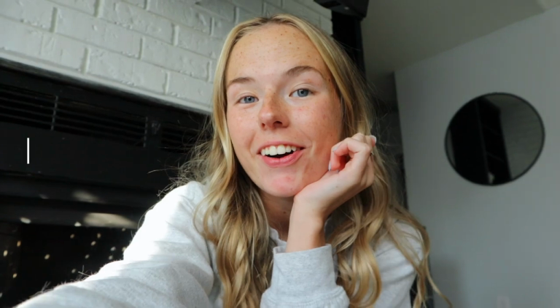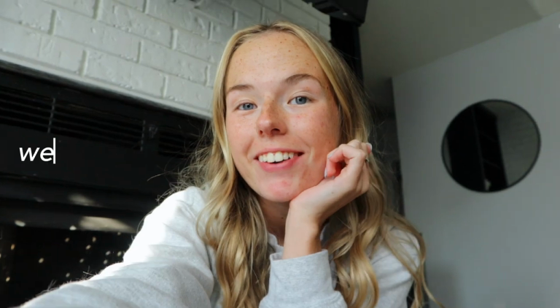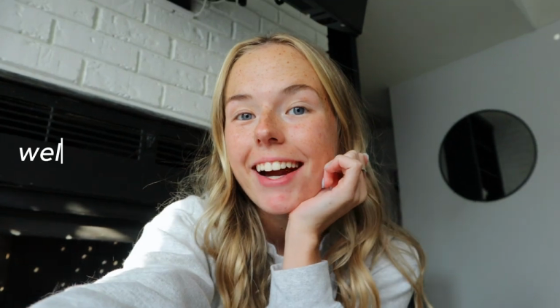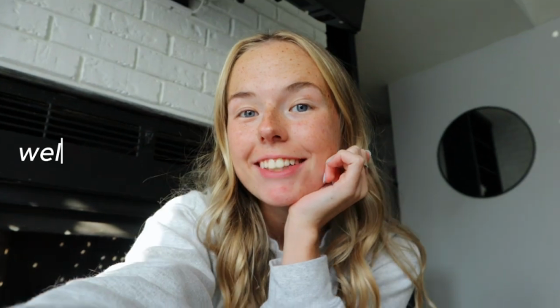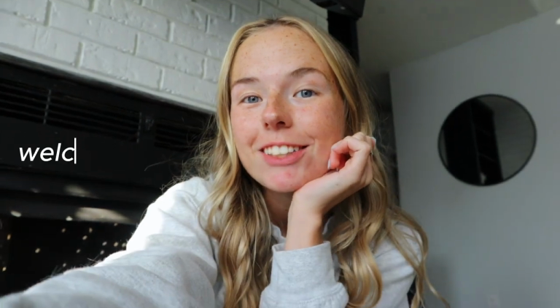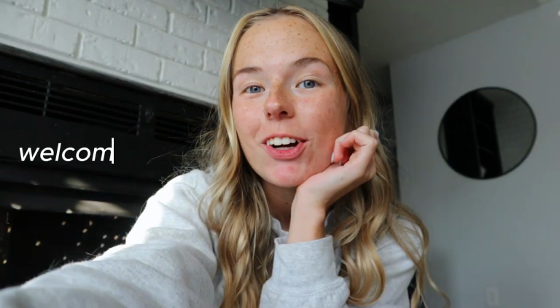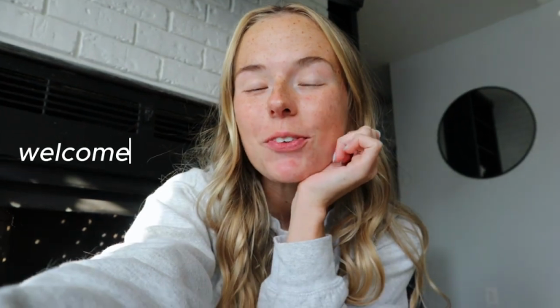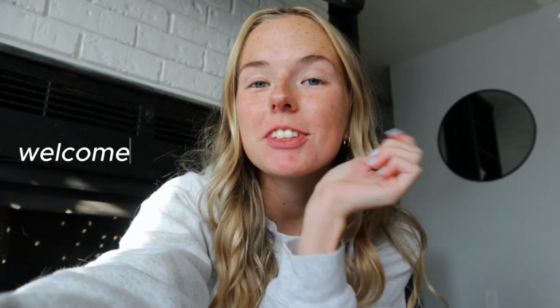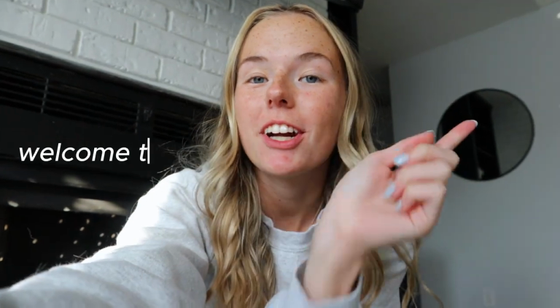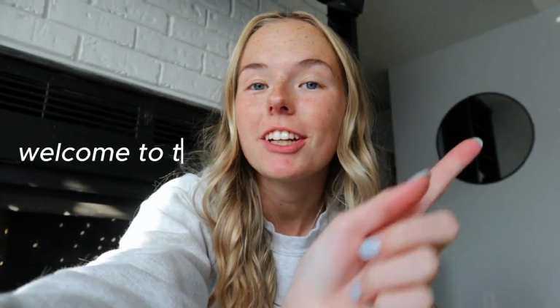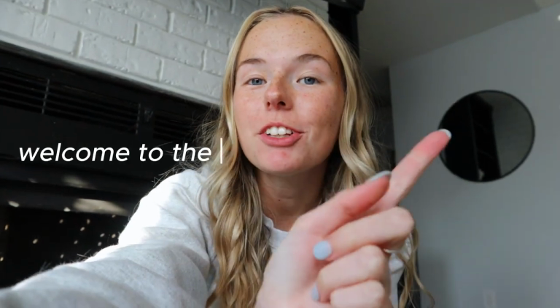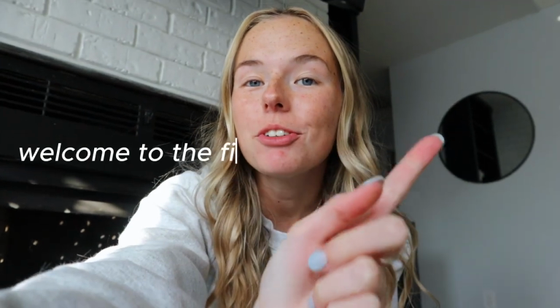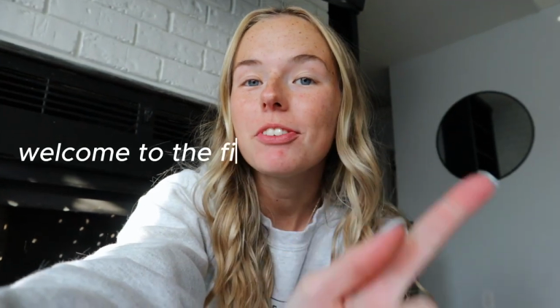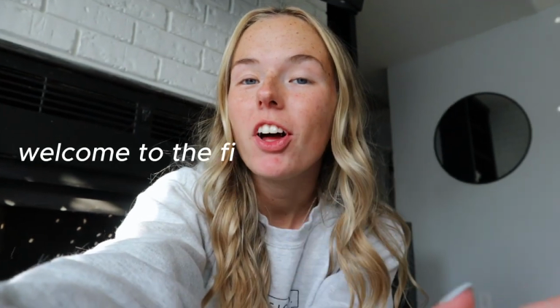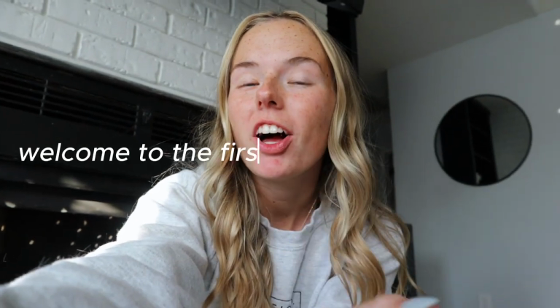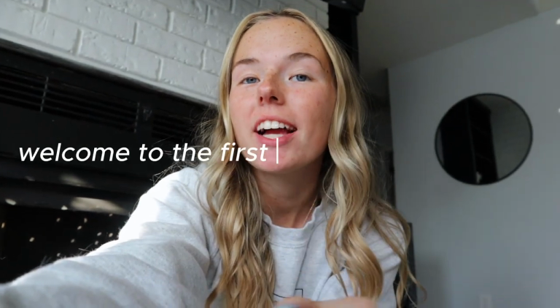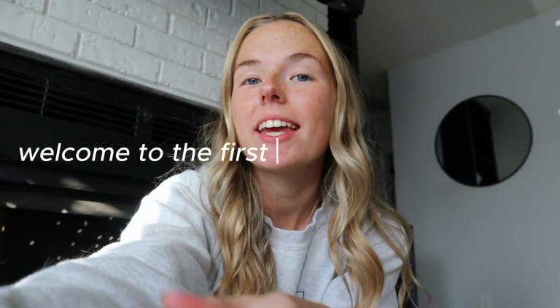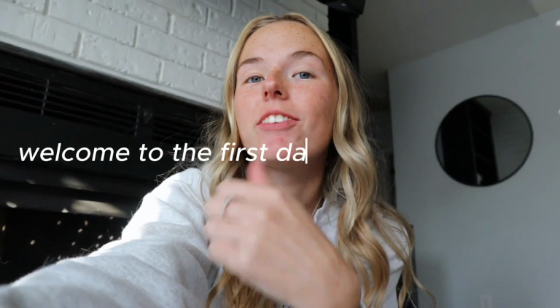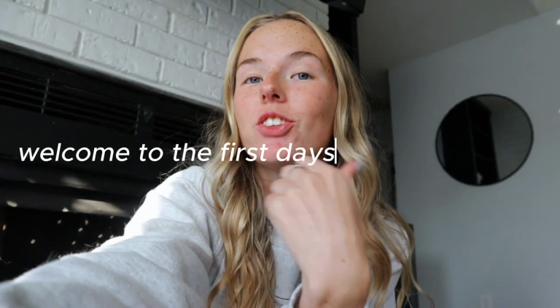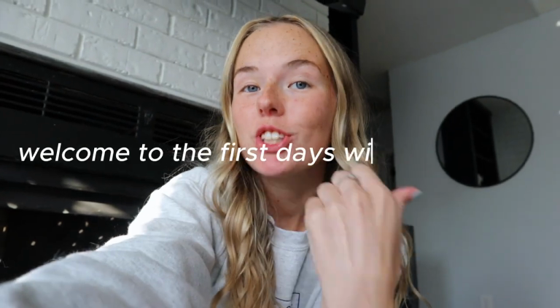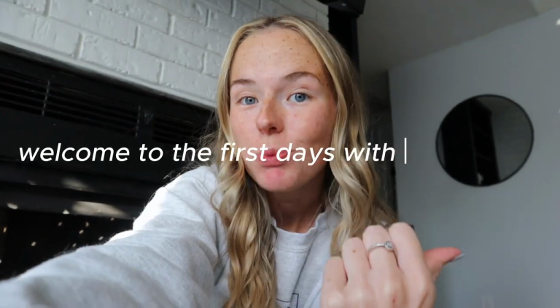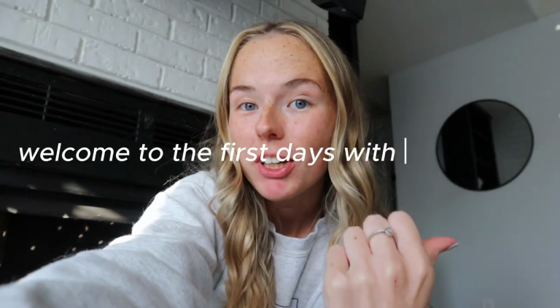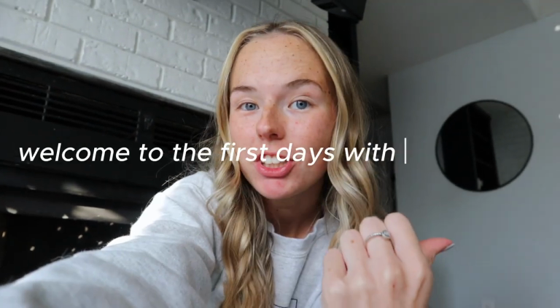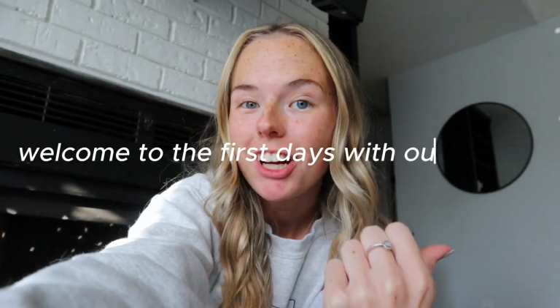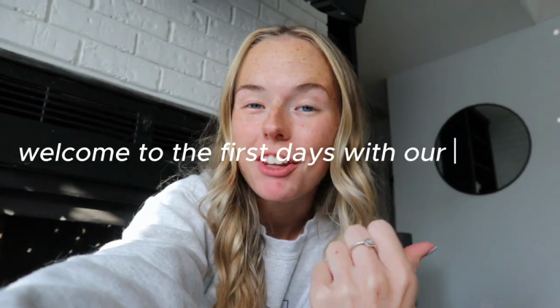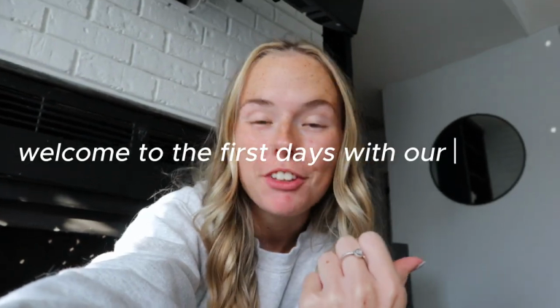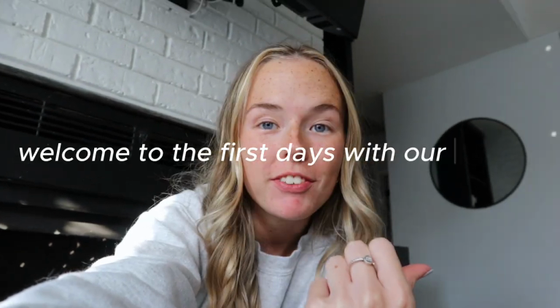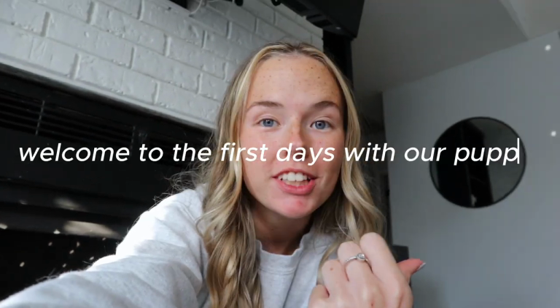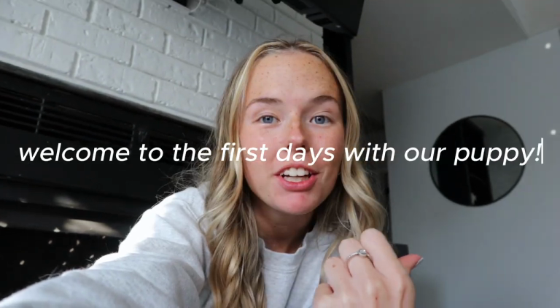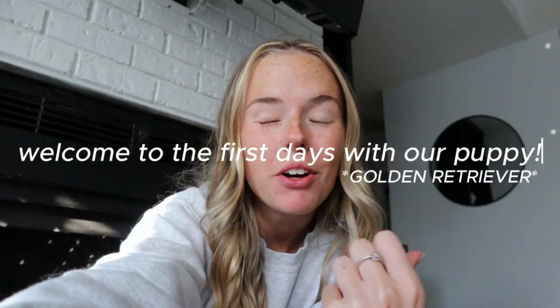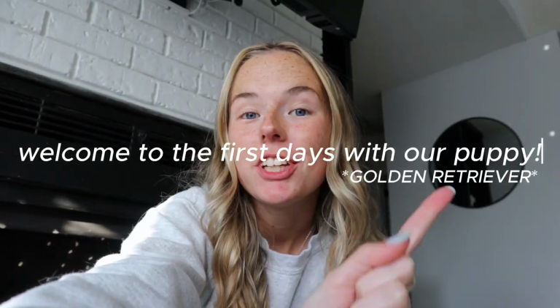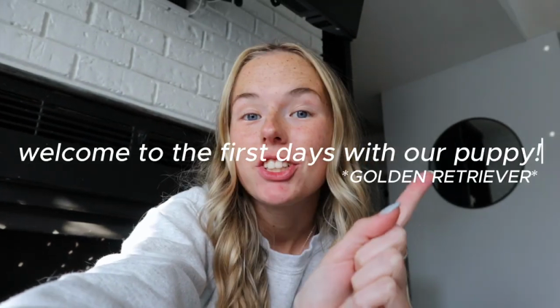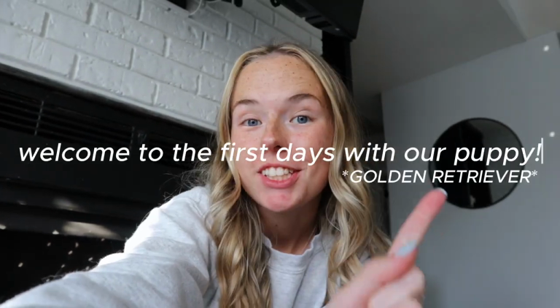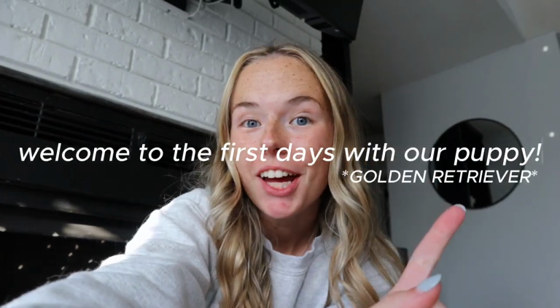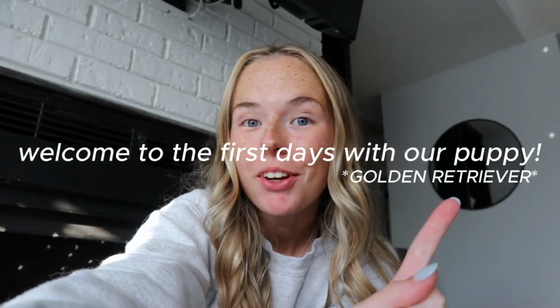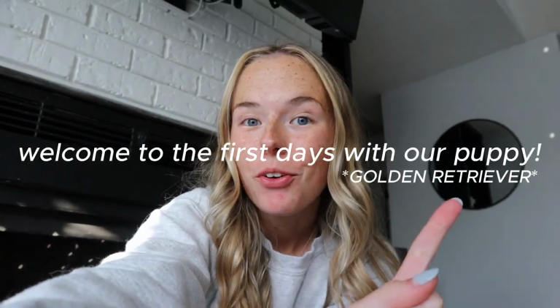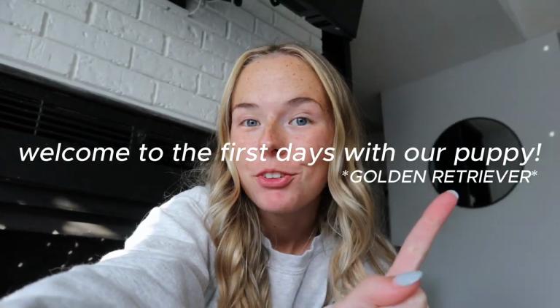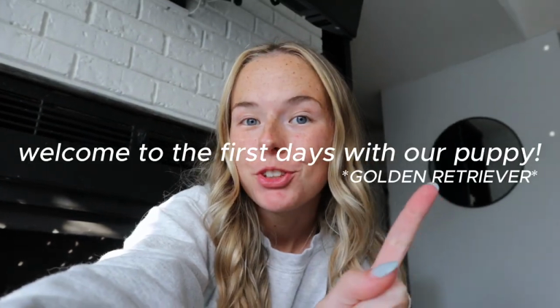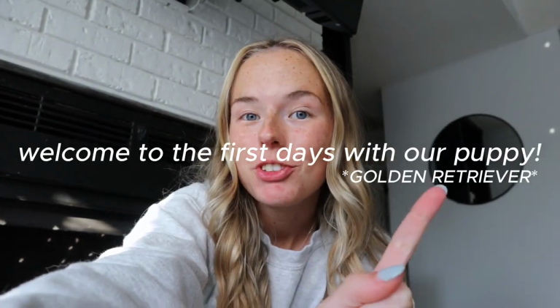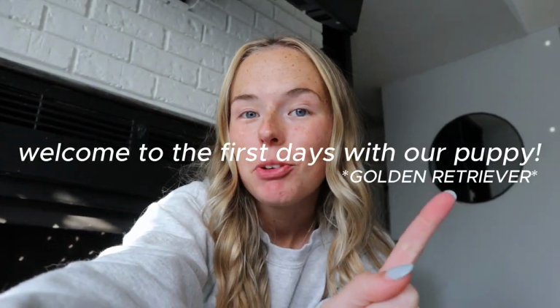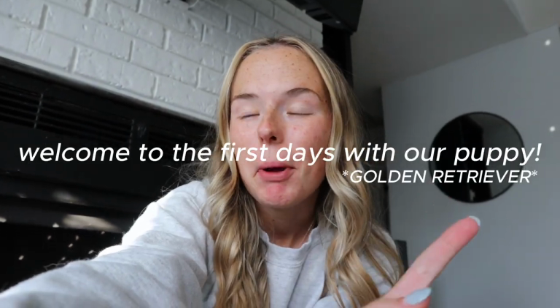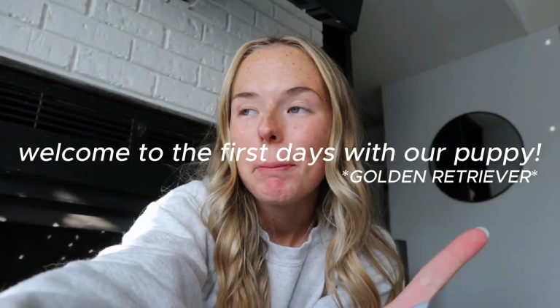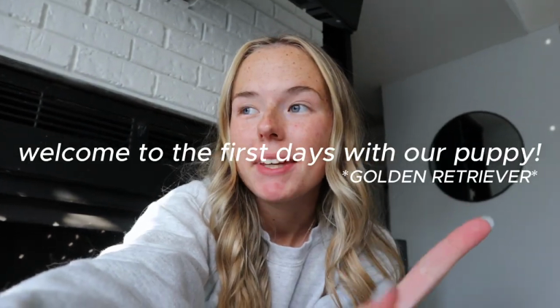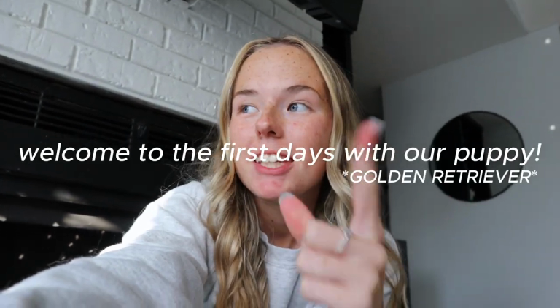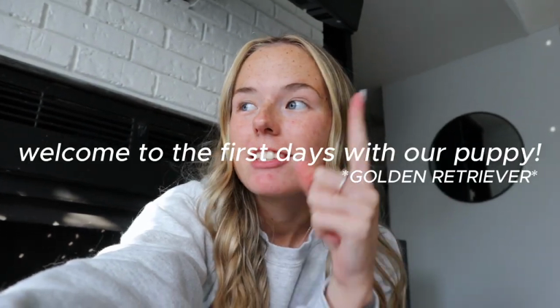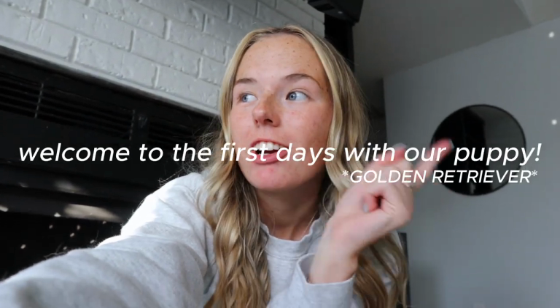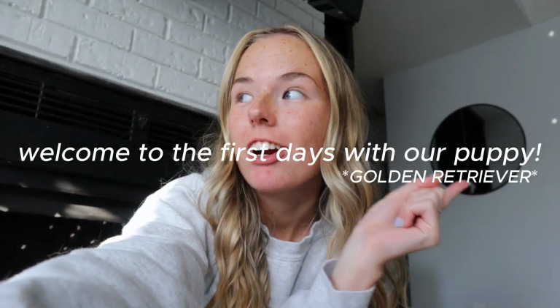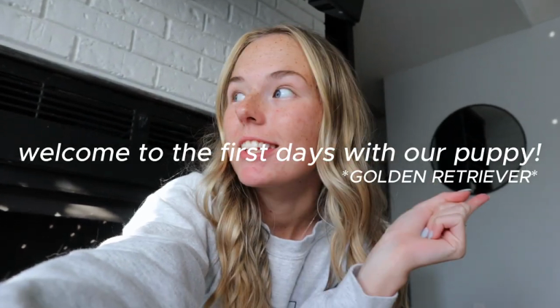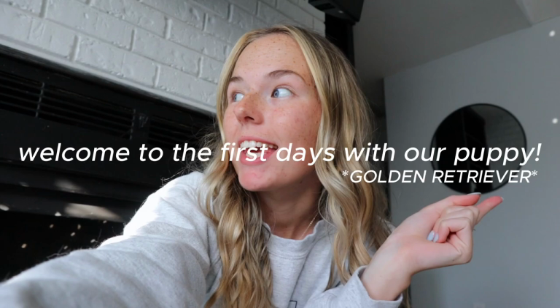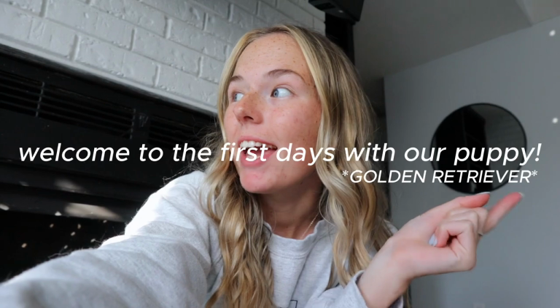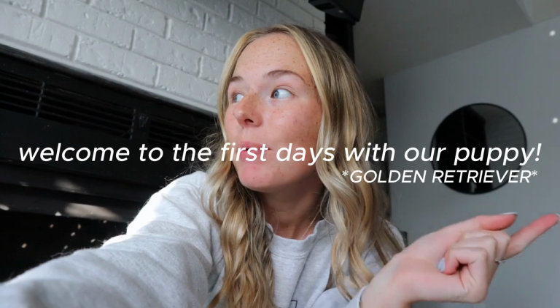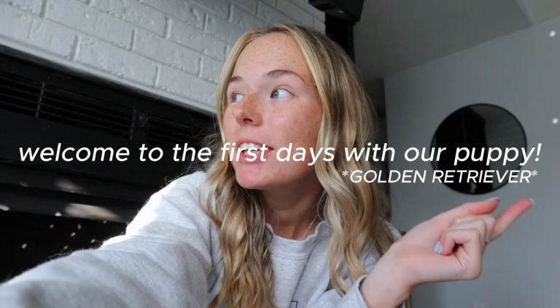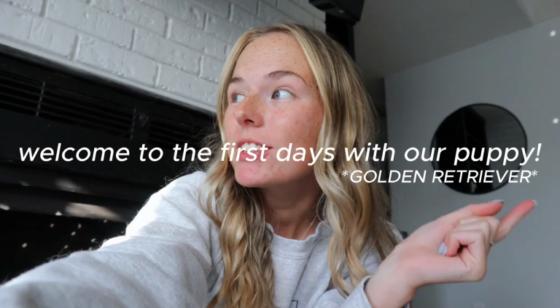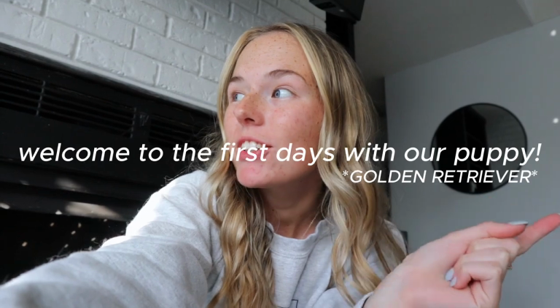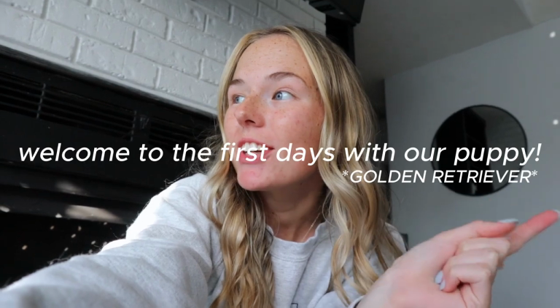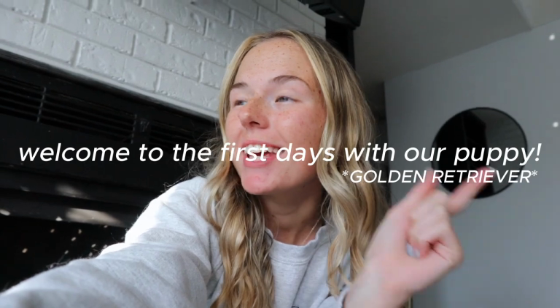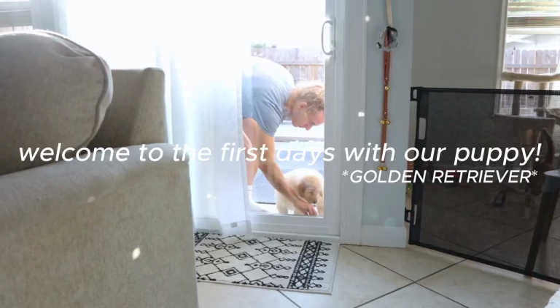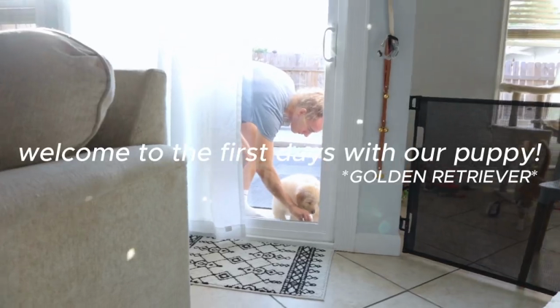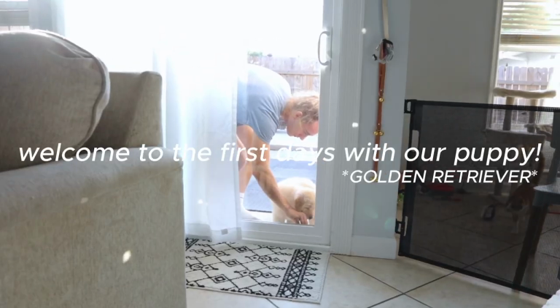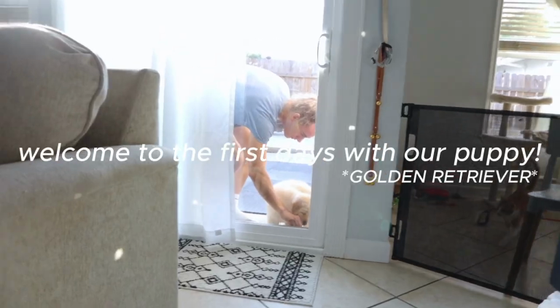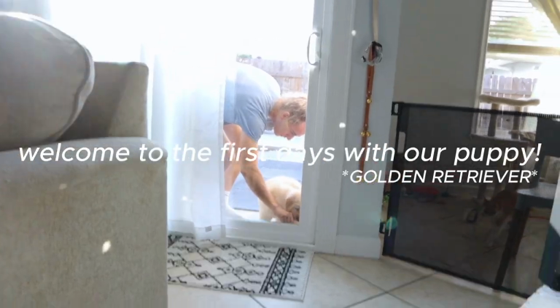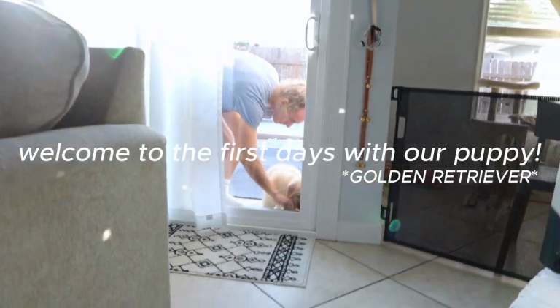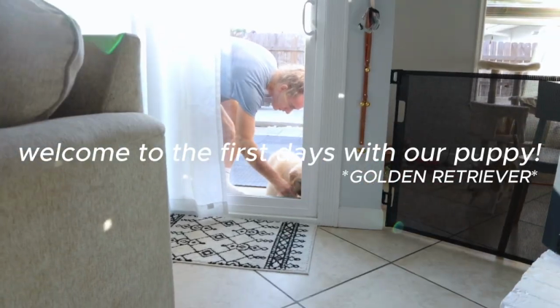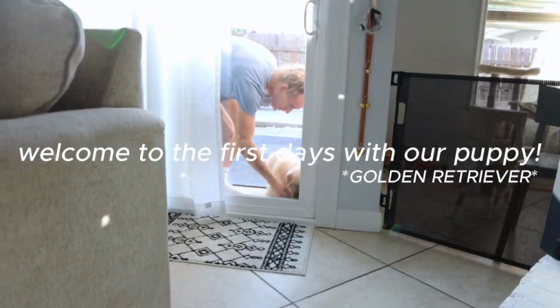All right, so we're starting a new vlog. If you just watched our other video, we just got a Gordon Retriever puppy. He's currently eight weeks old. There he is.